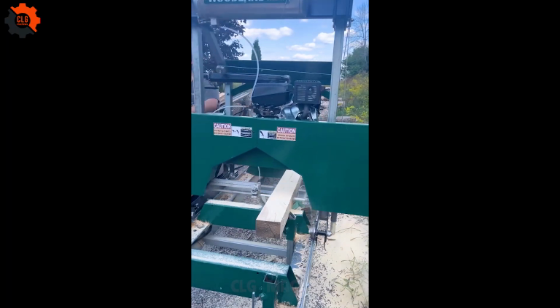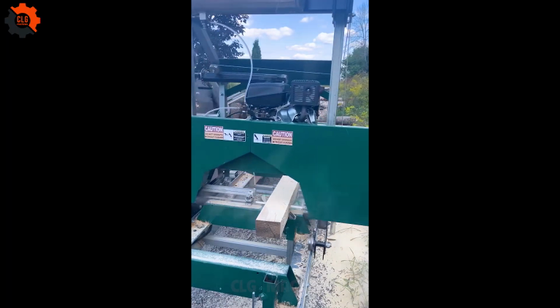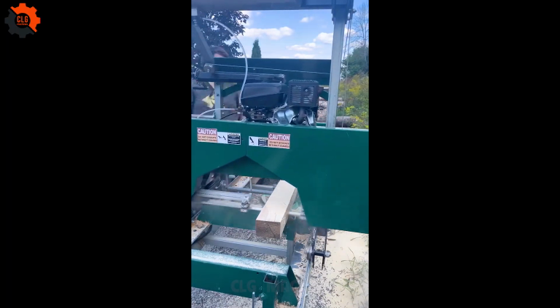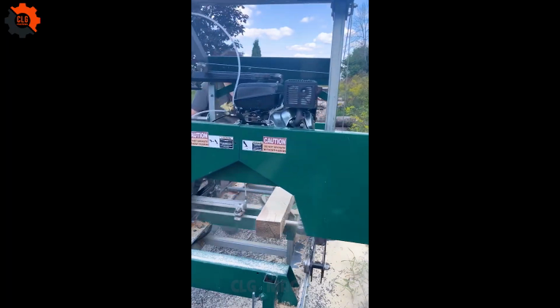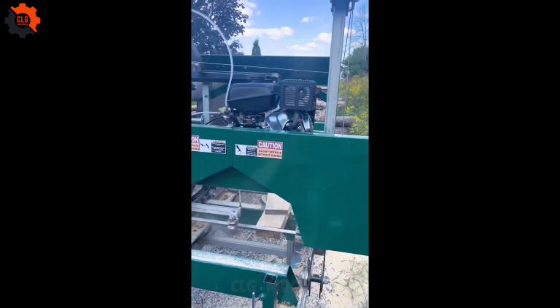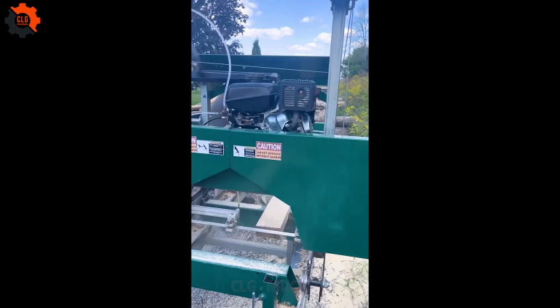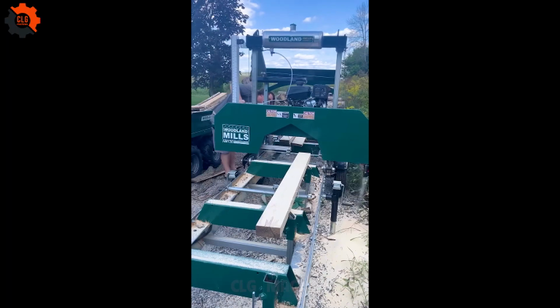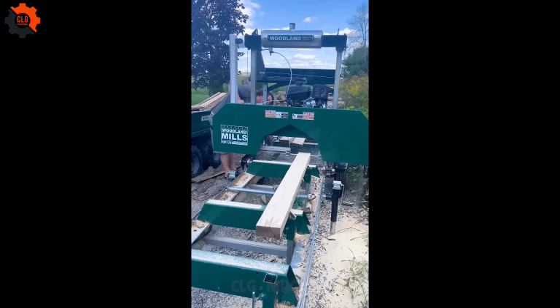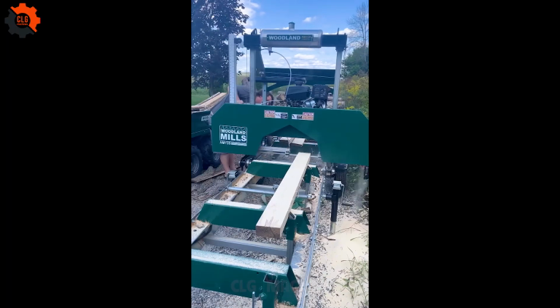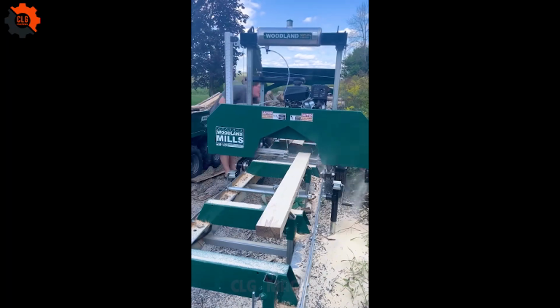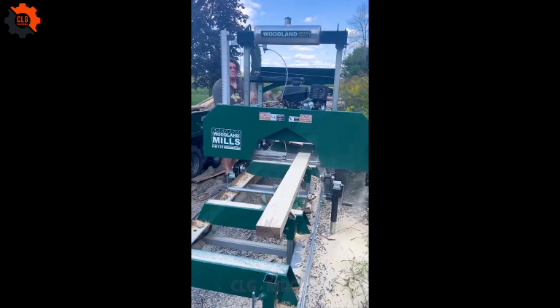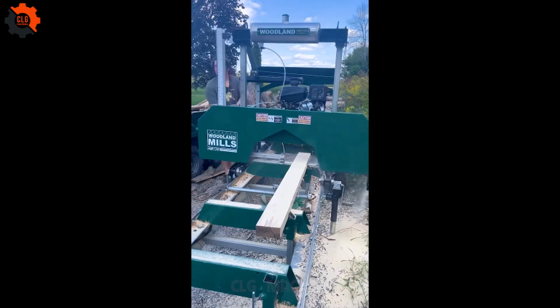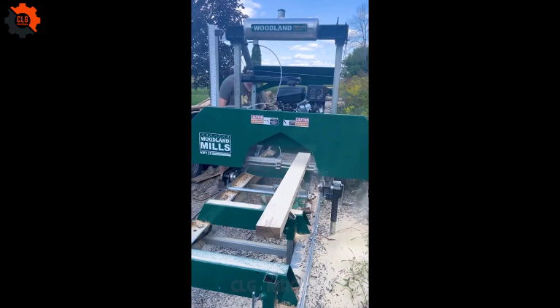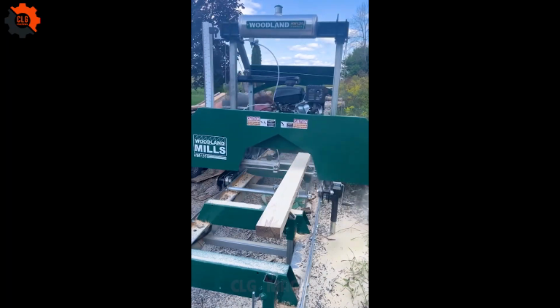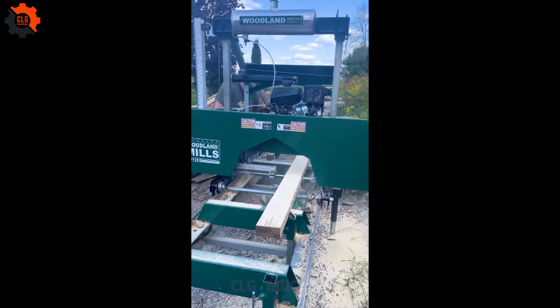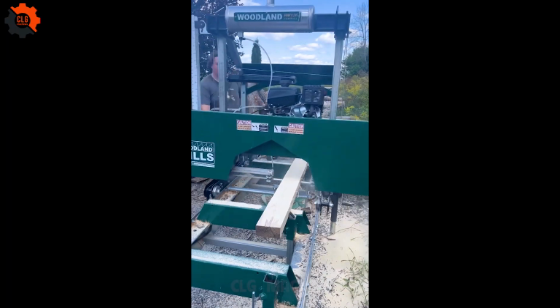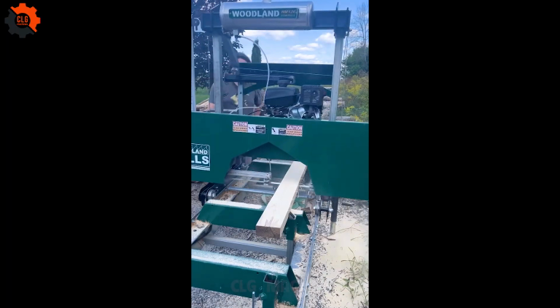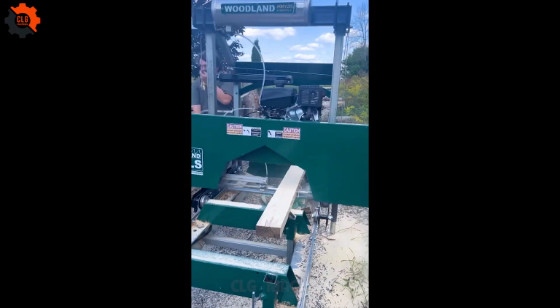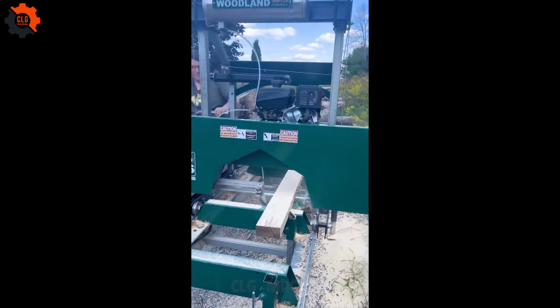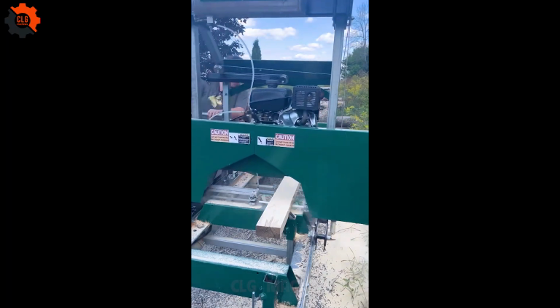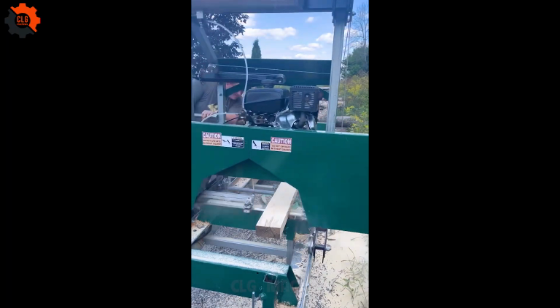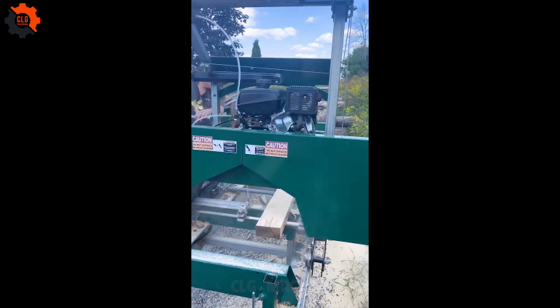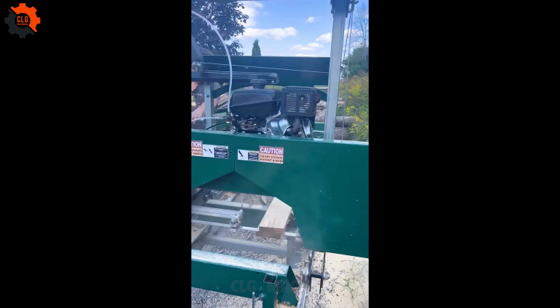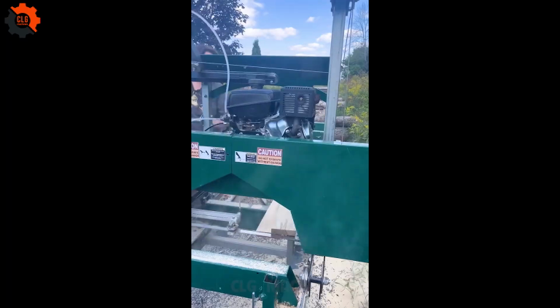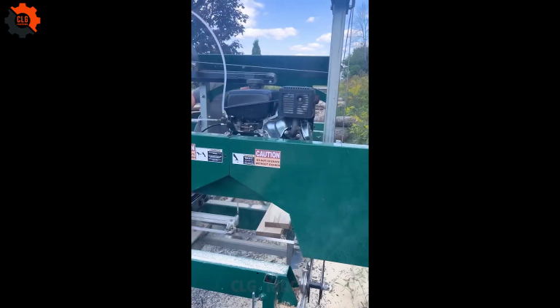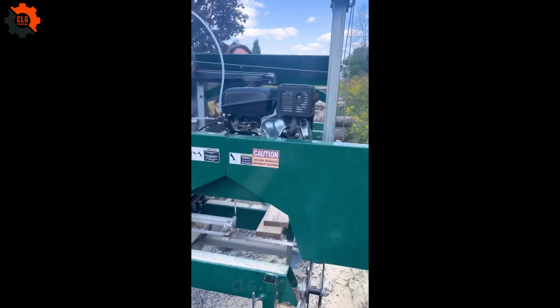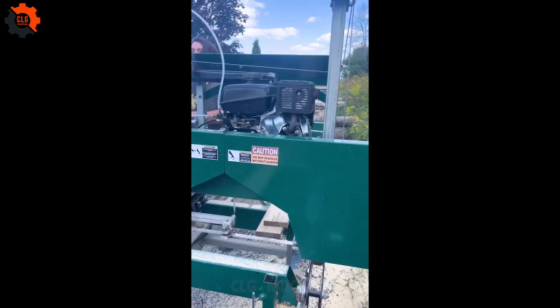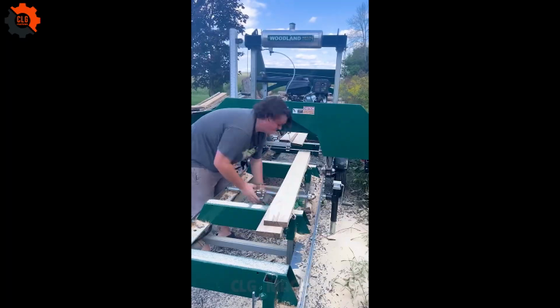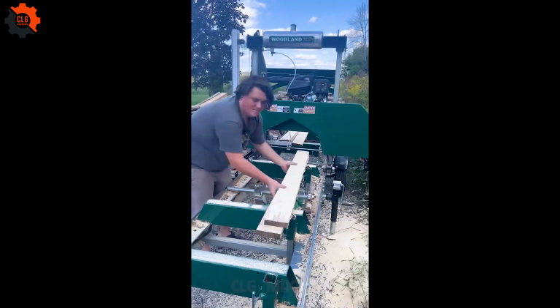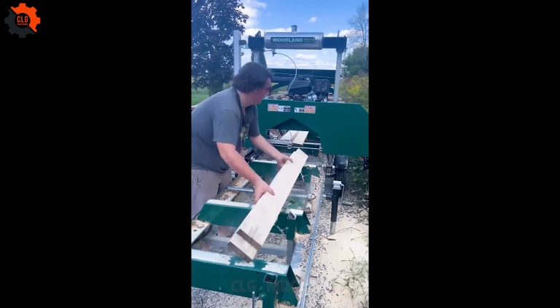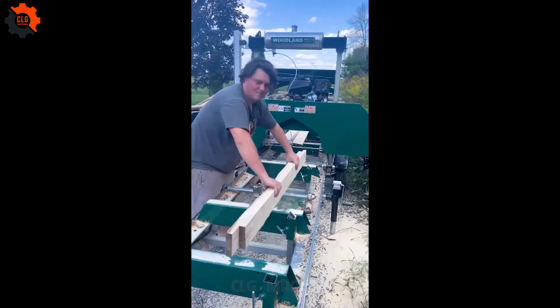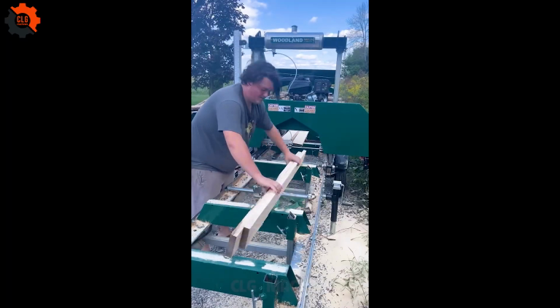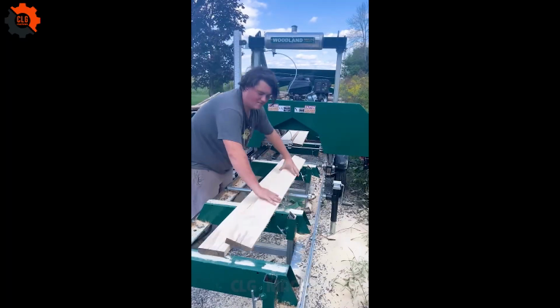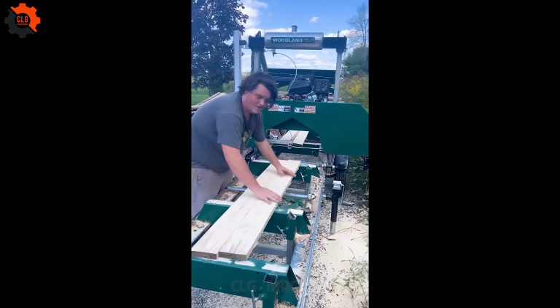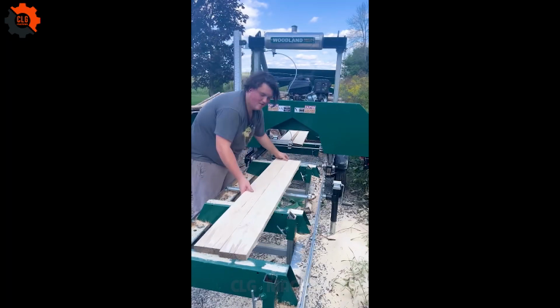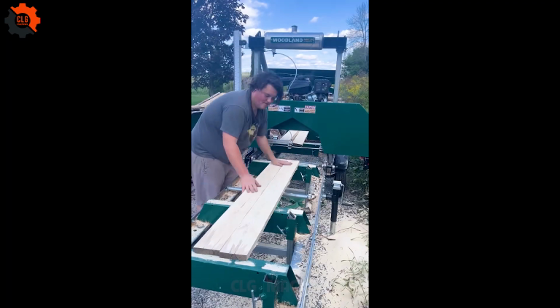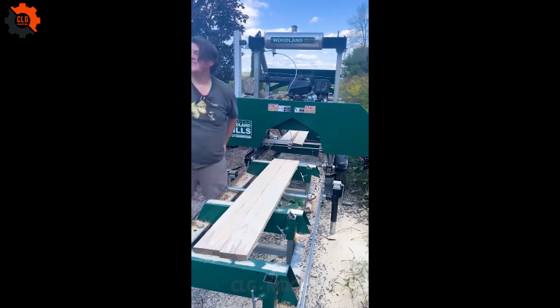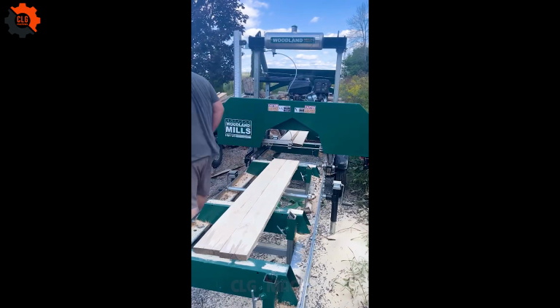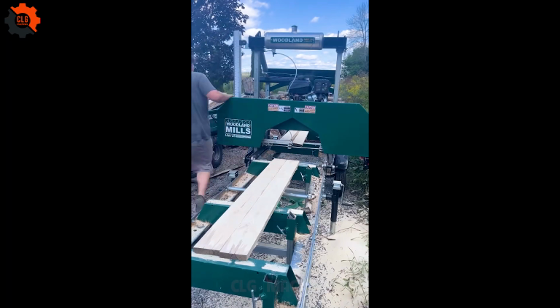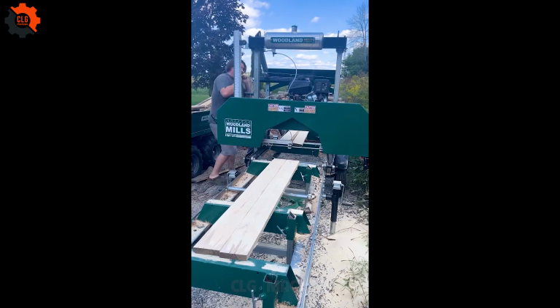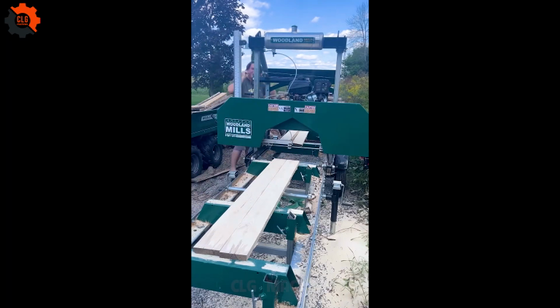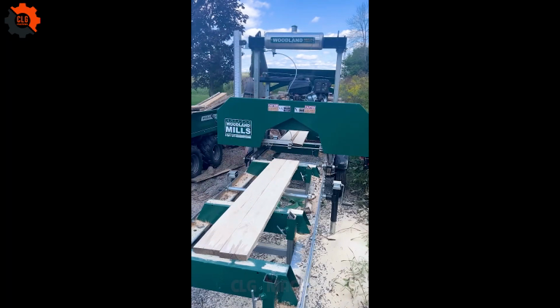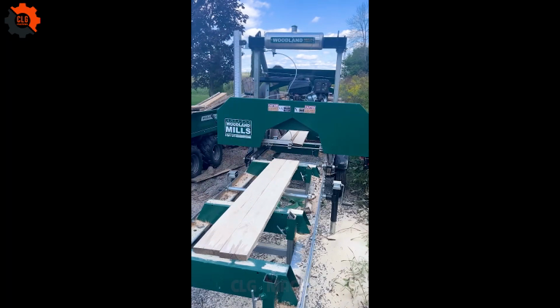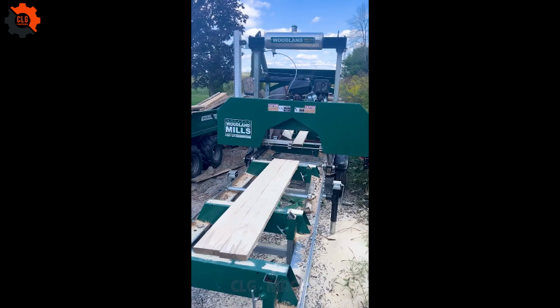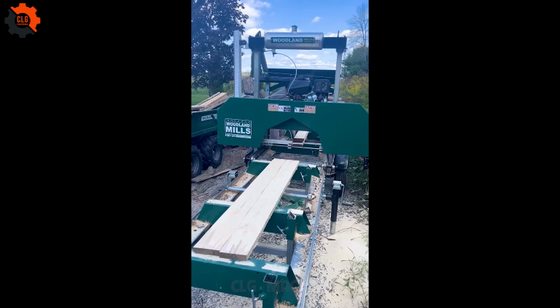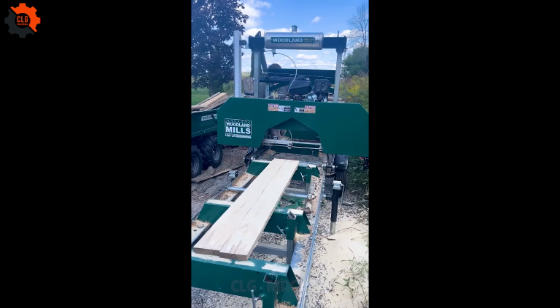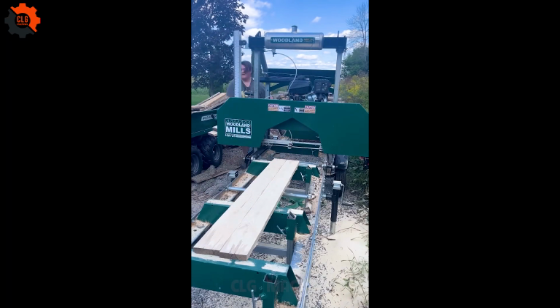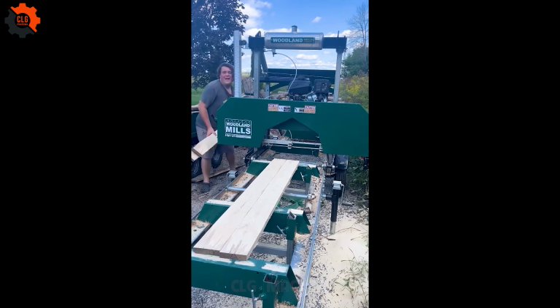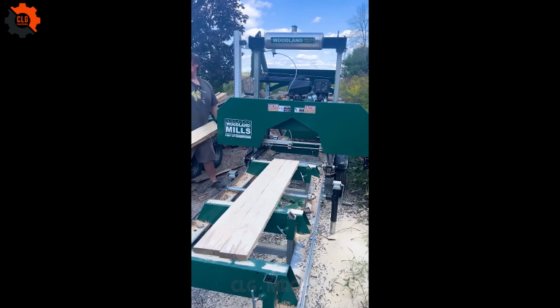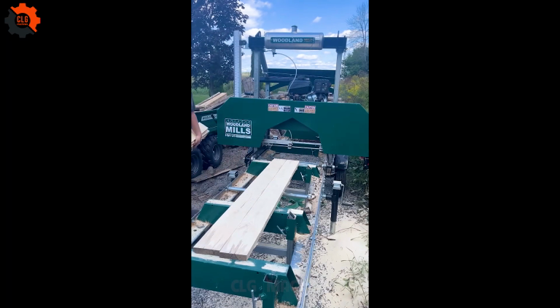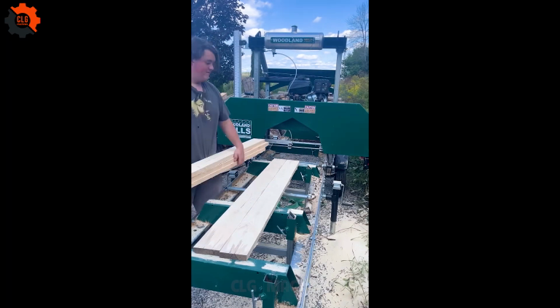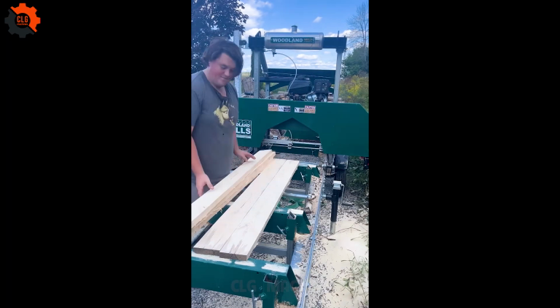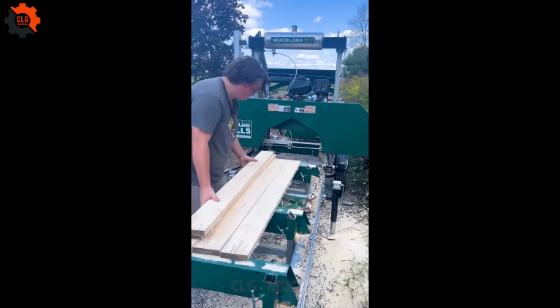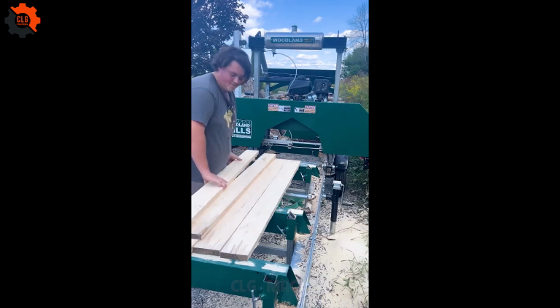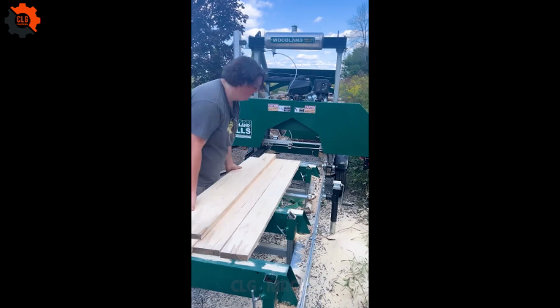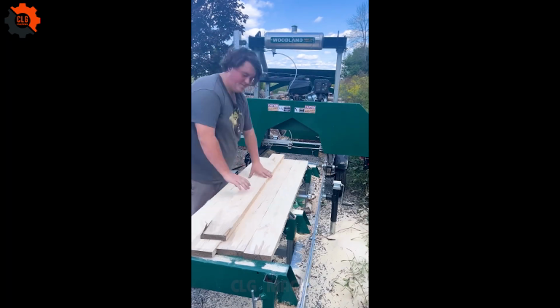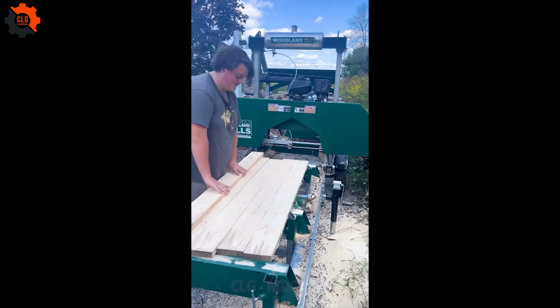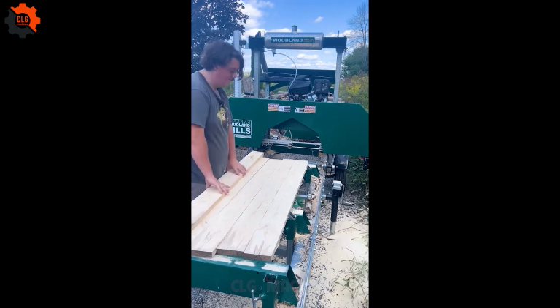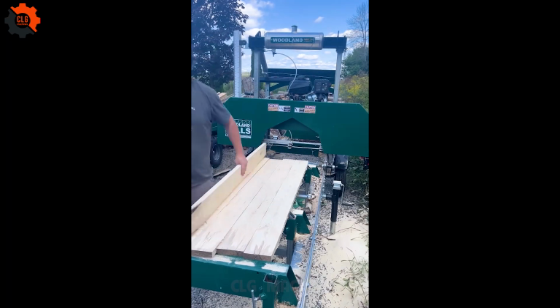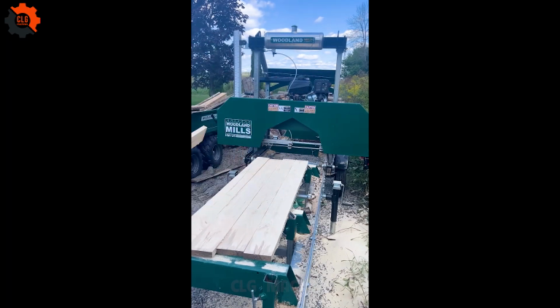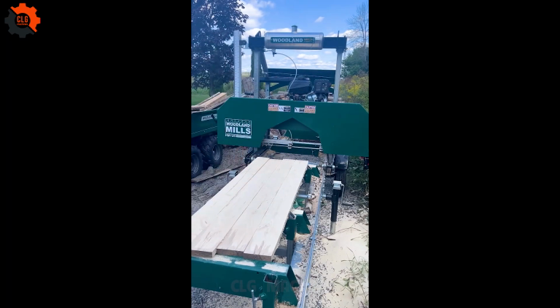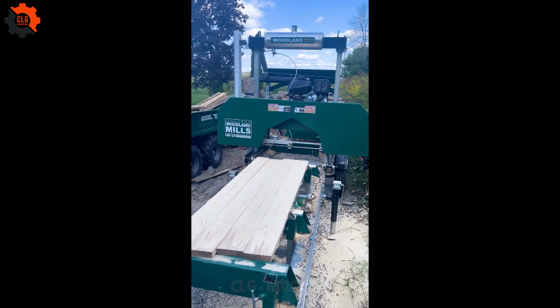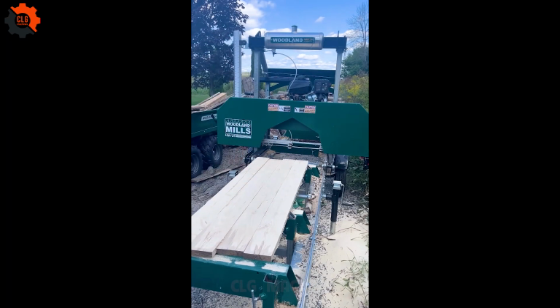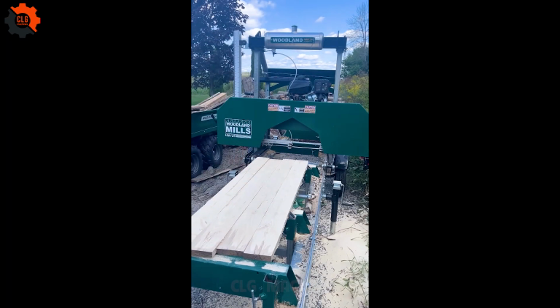This machine cuts tree trunks into wooden slabs with such ease and simplicity, it's like slicing through pieces of bread.